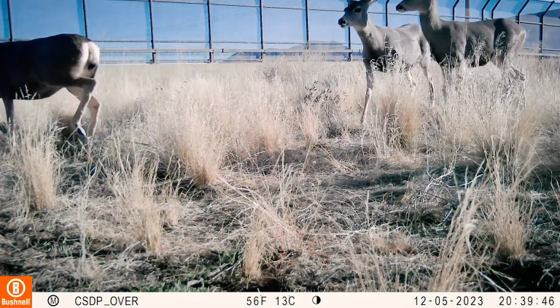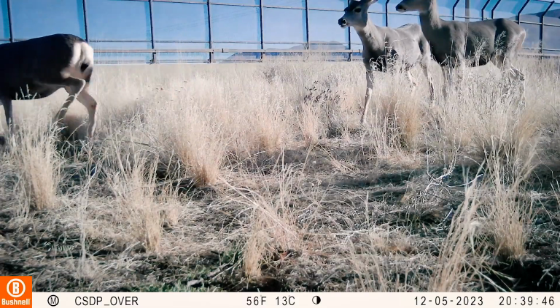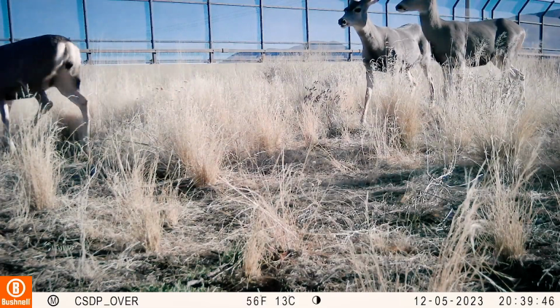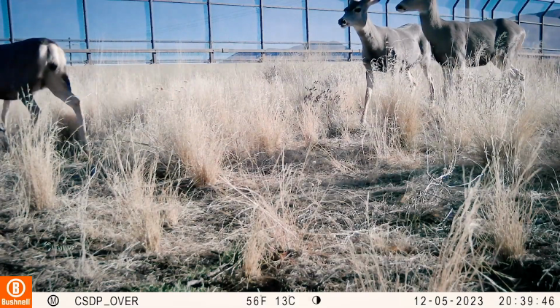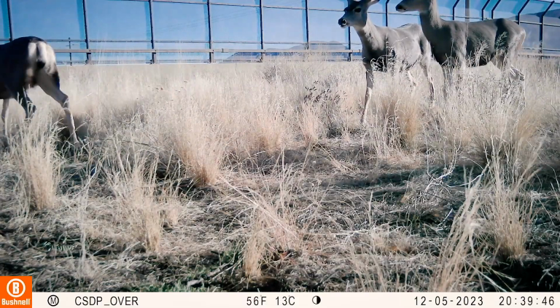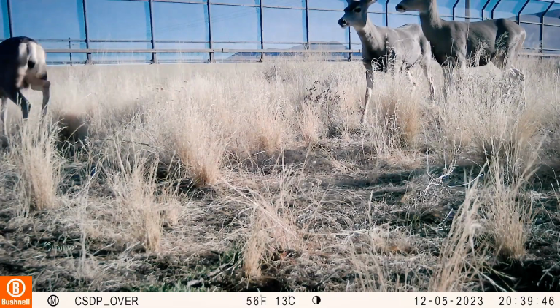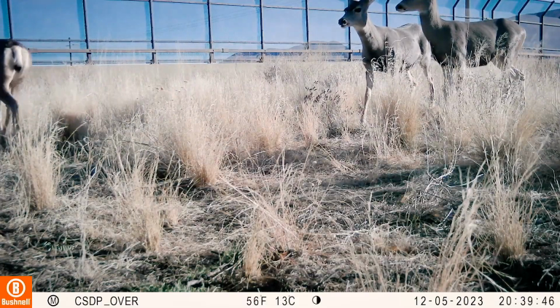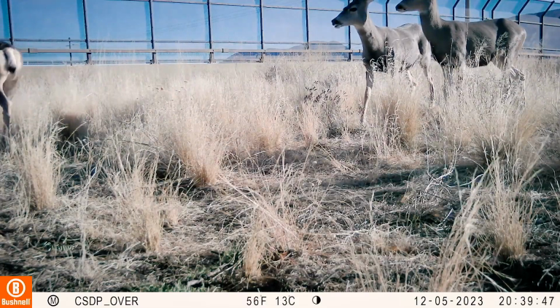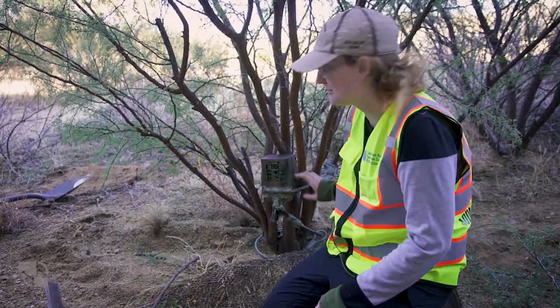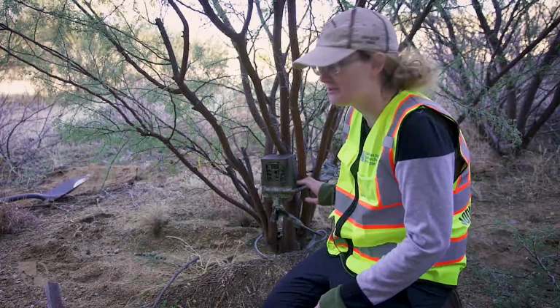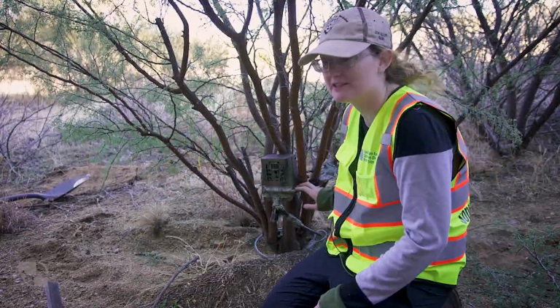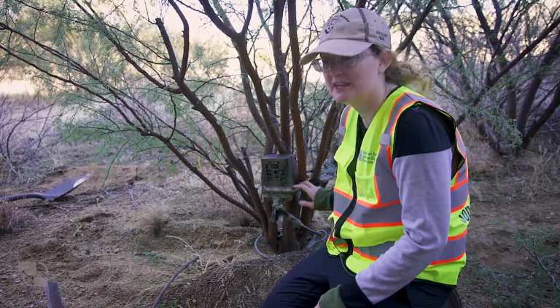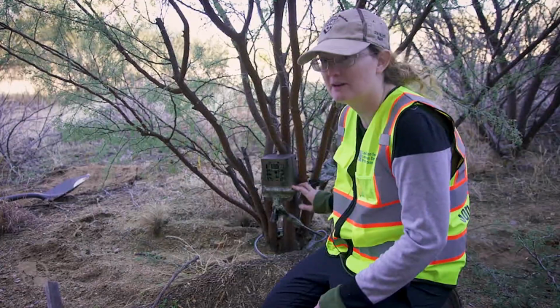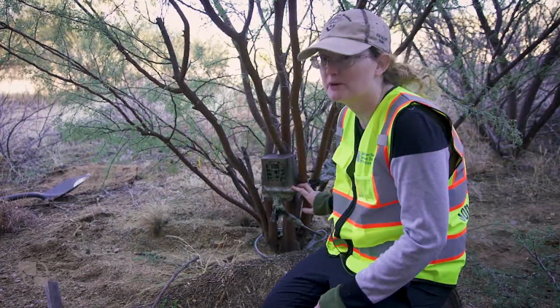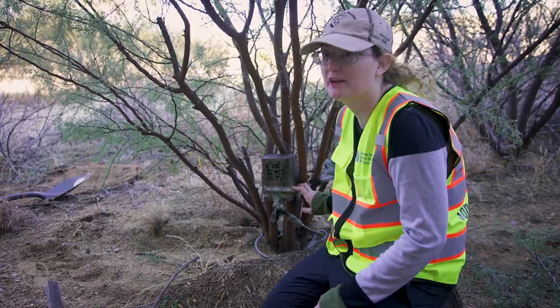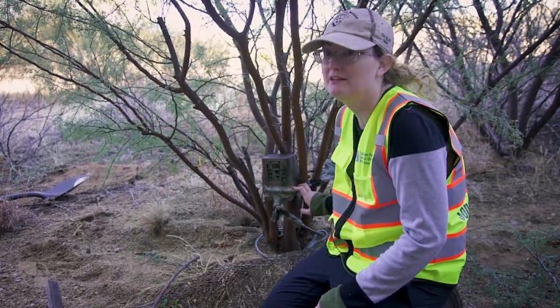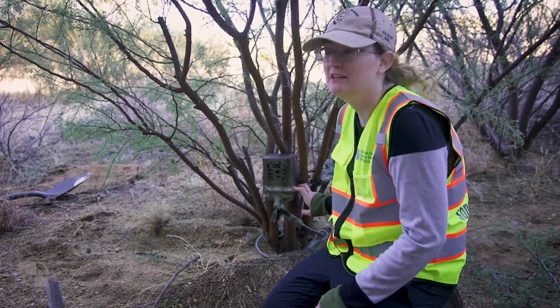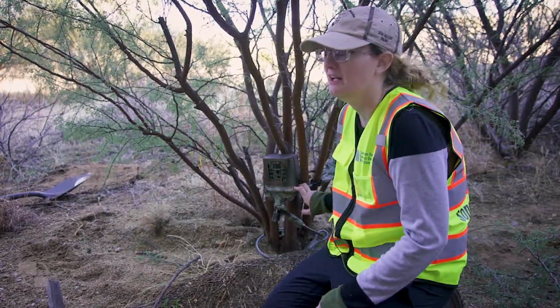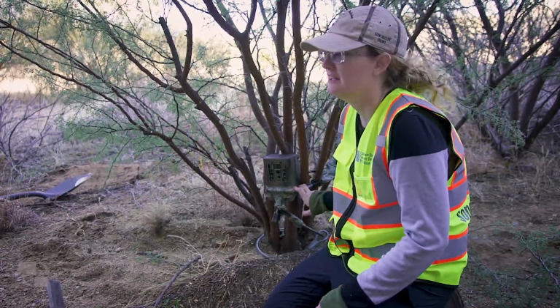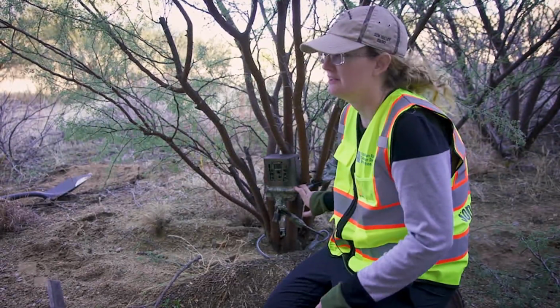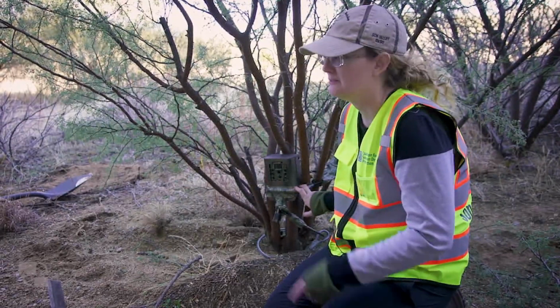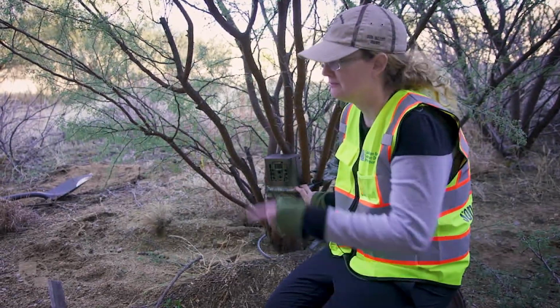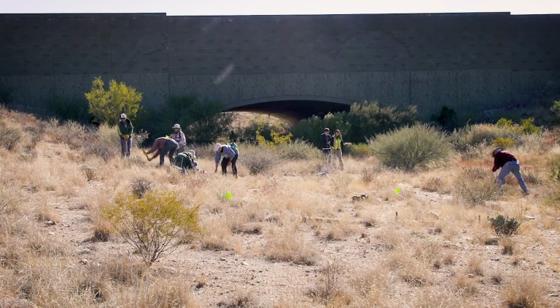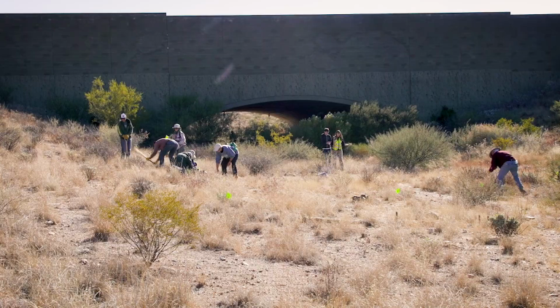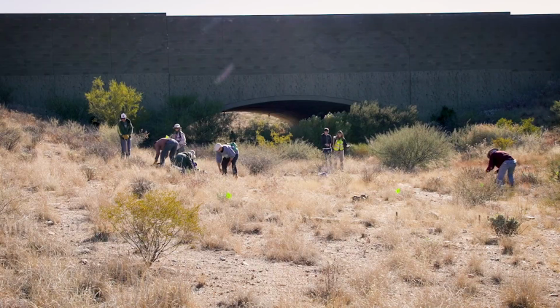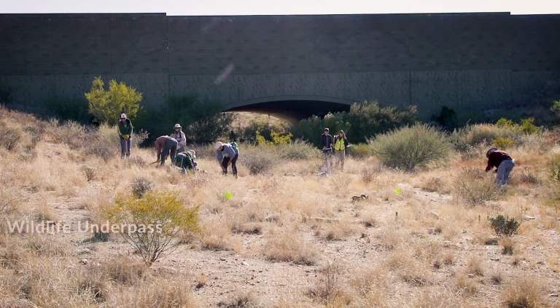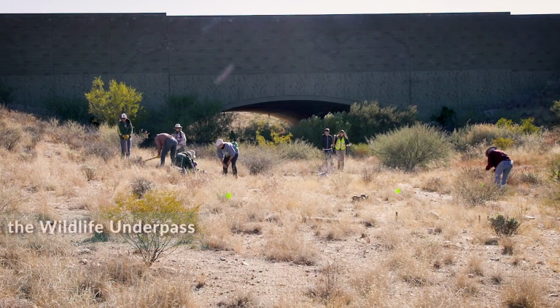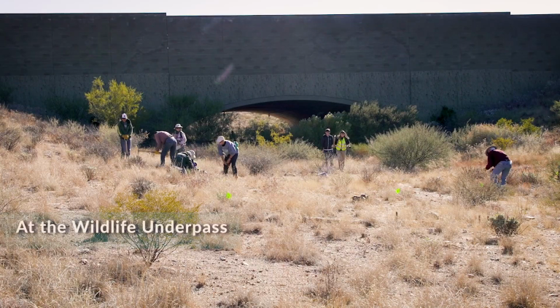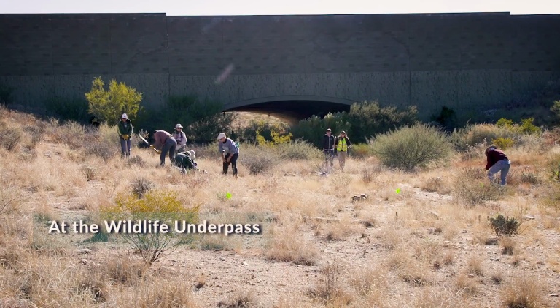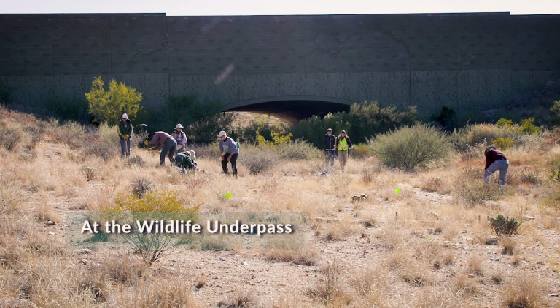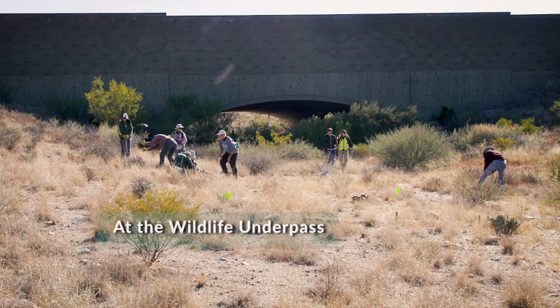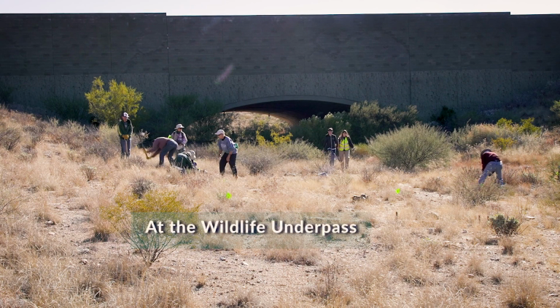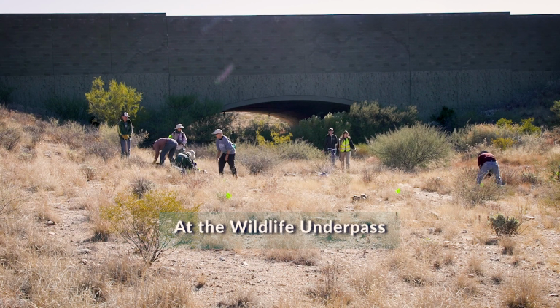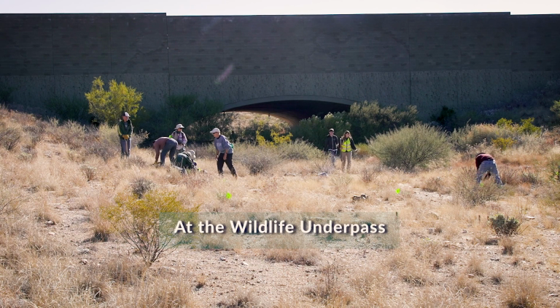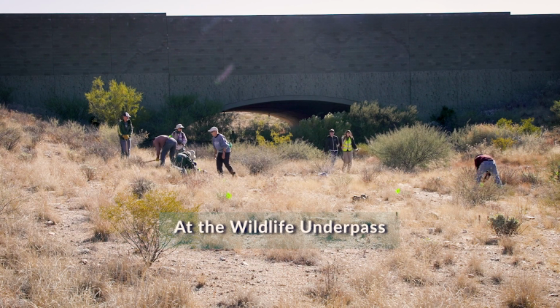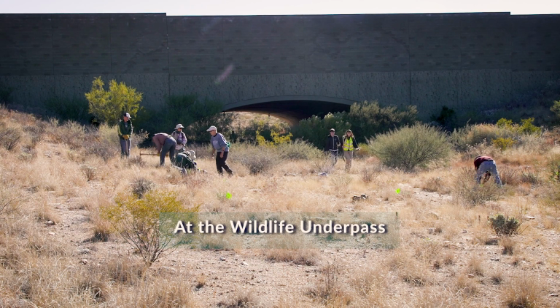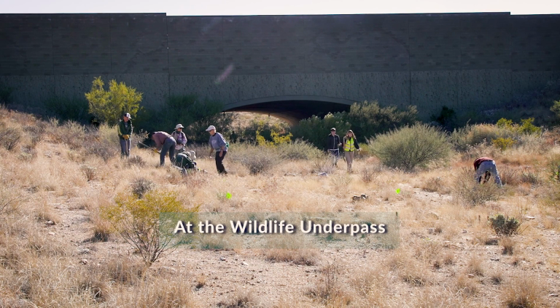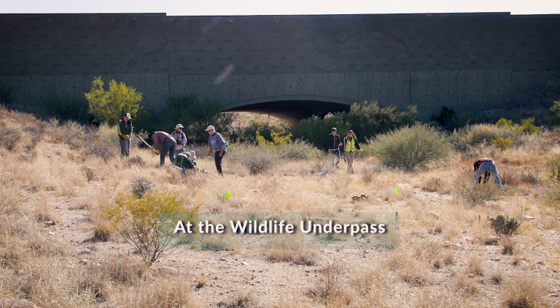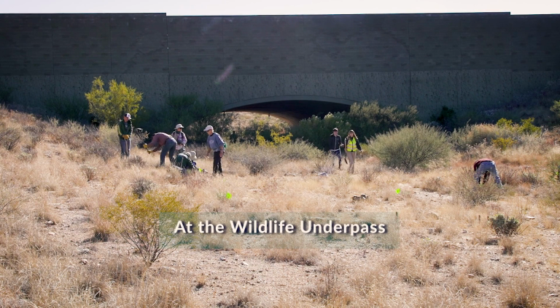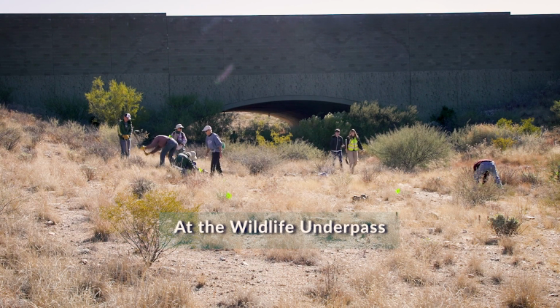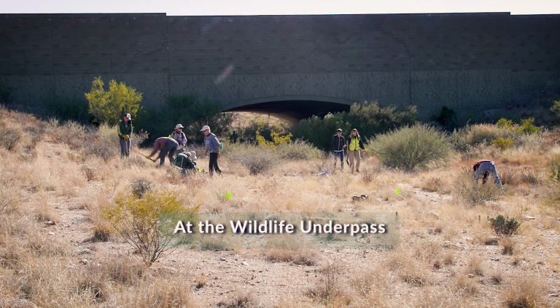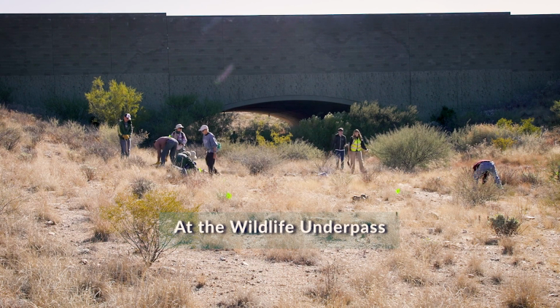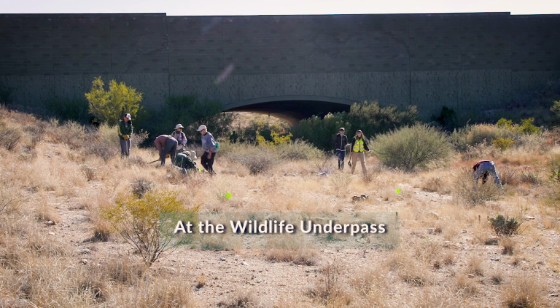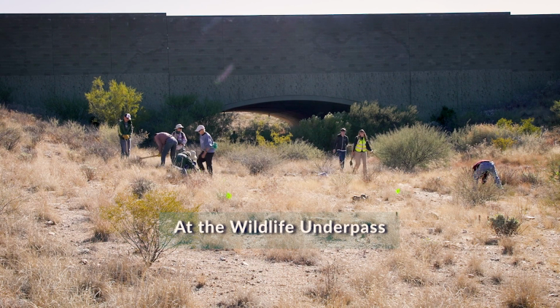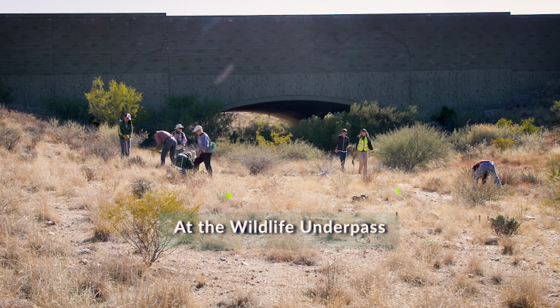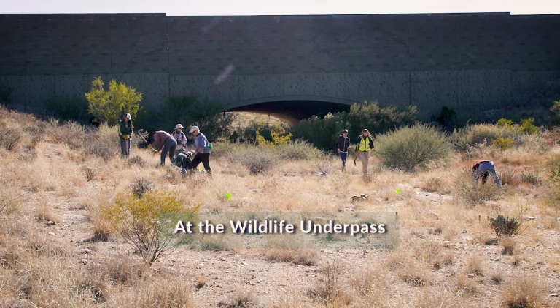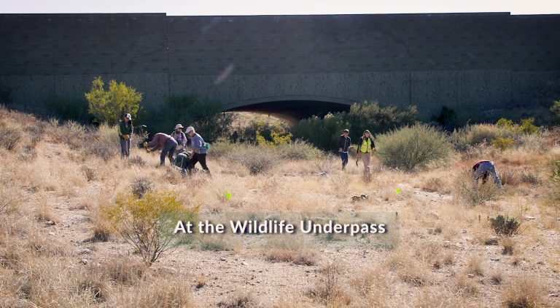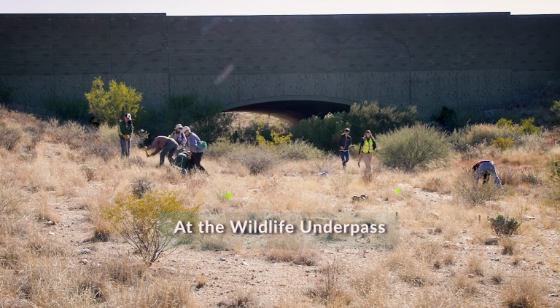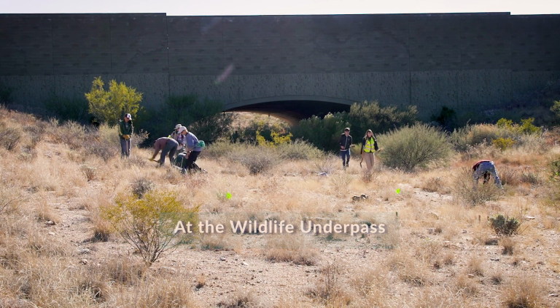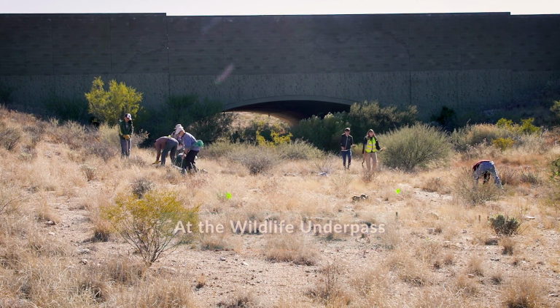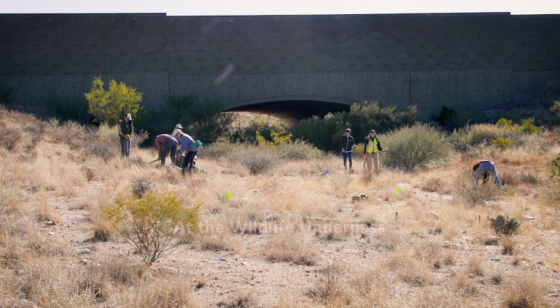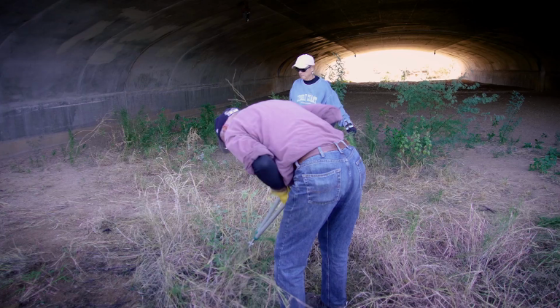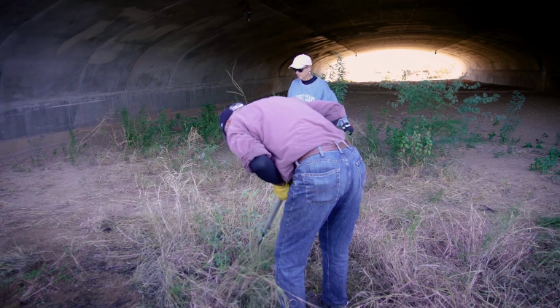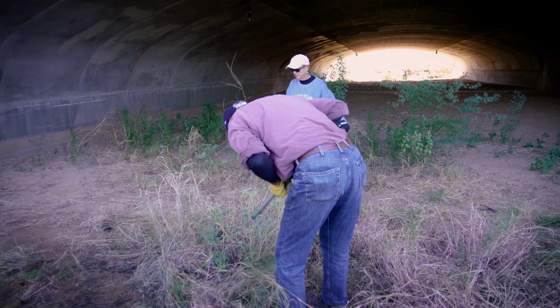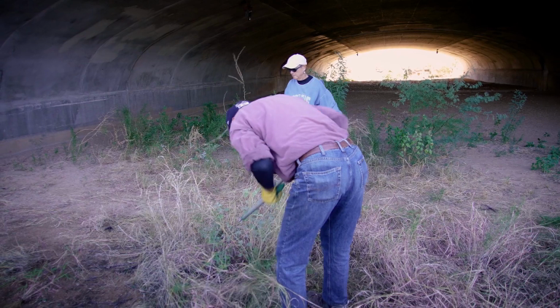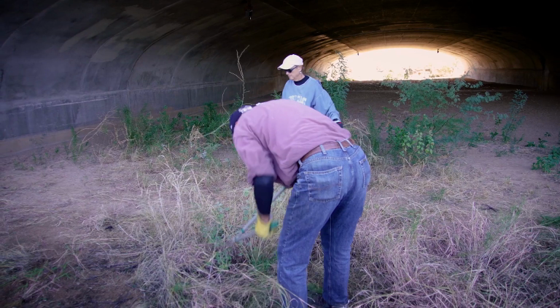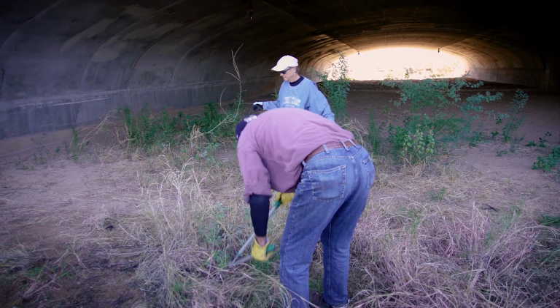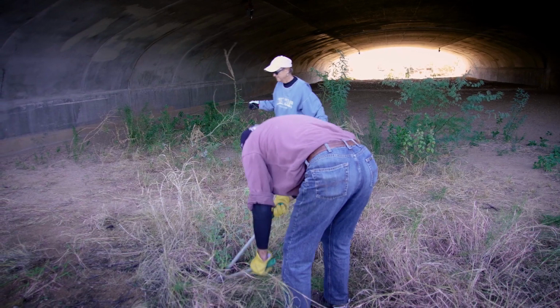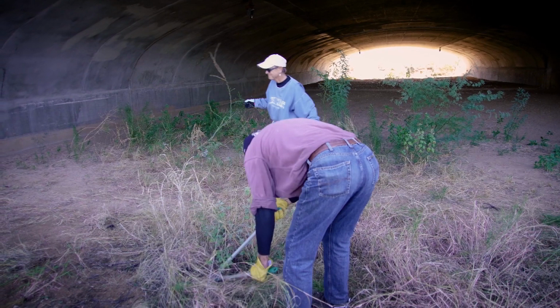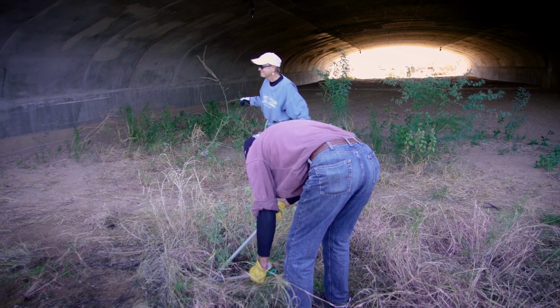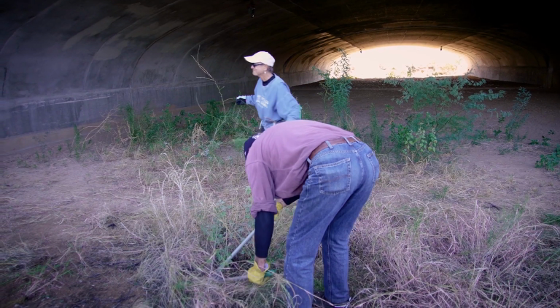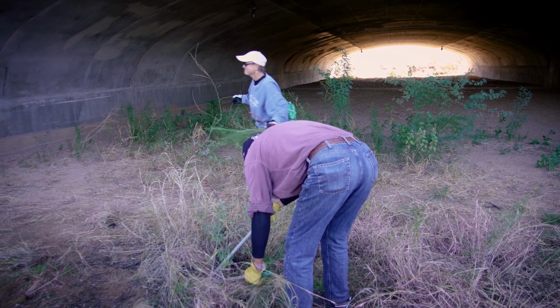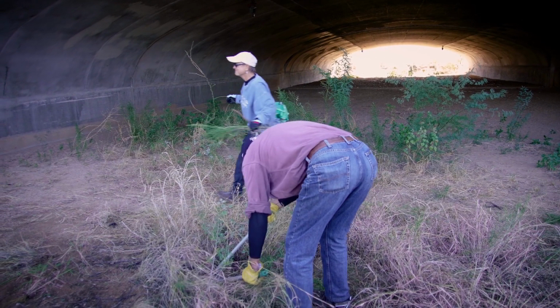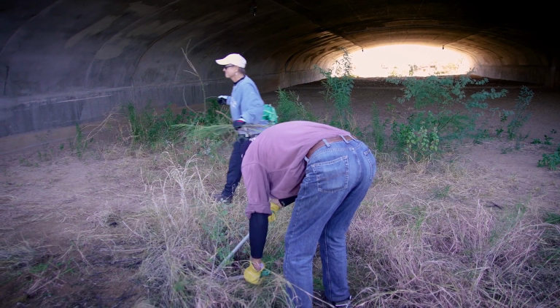So I'm setting up this camera and then we're clearing some white thorn acacia that's been encroaching into the entrance of the underpass.